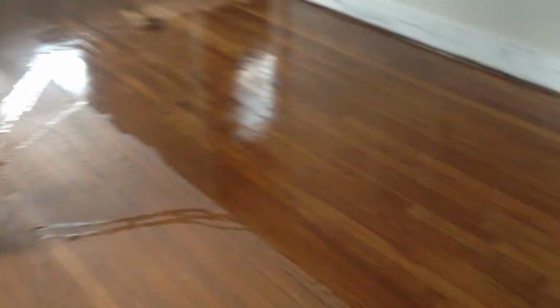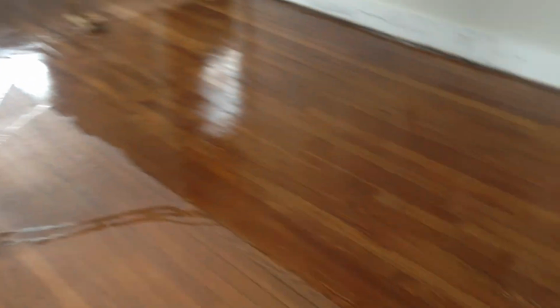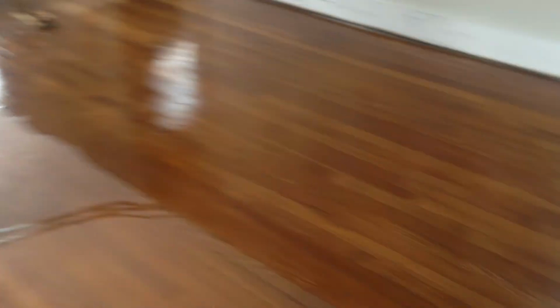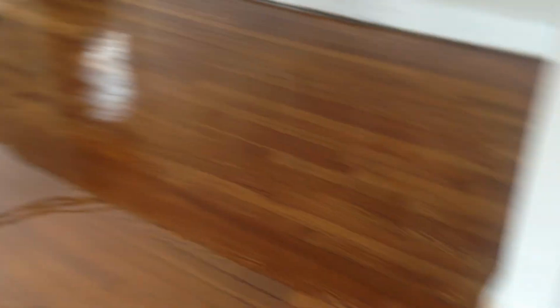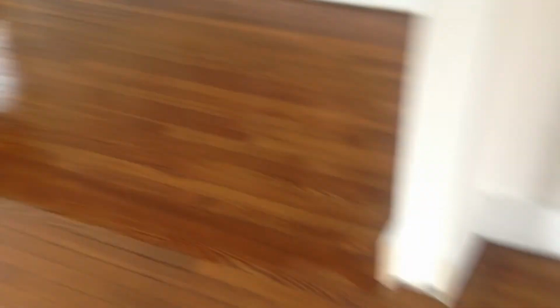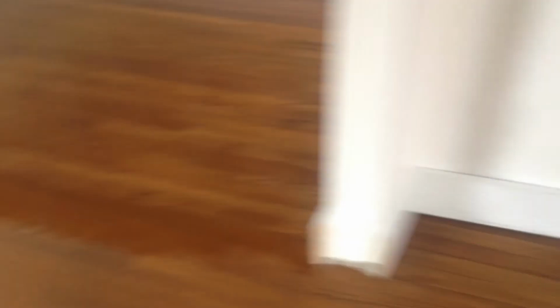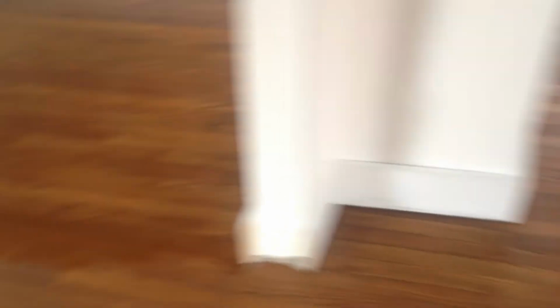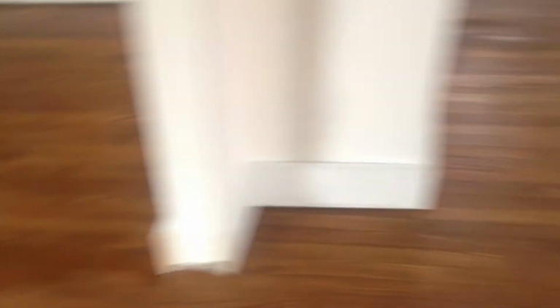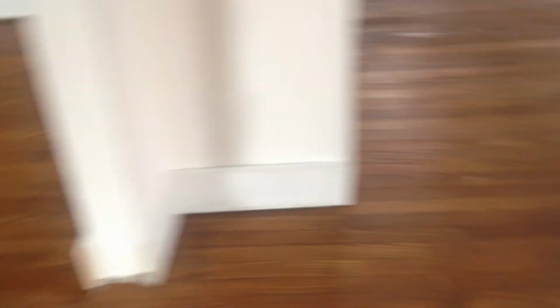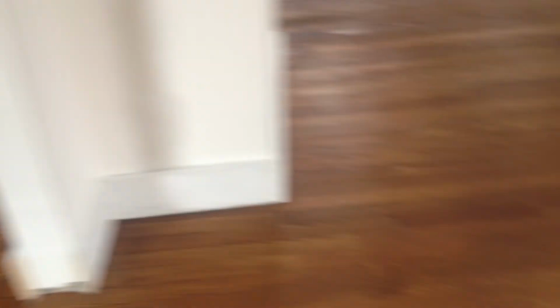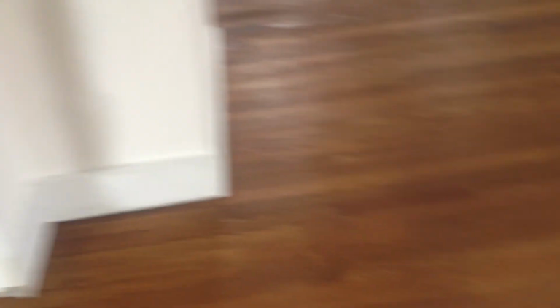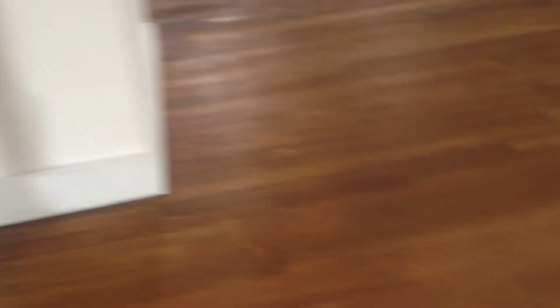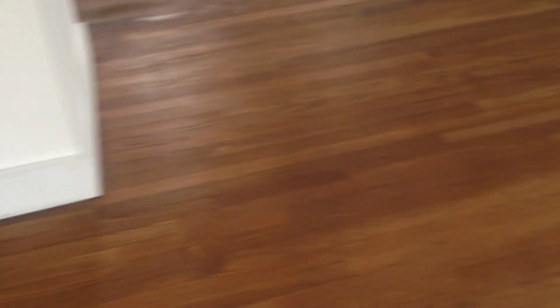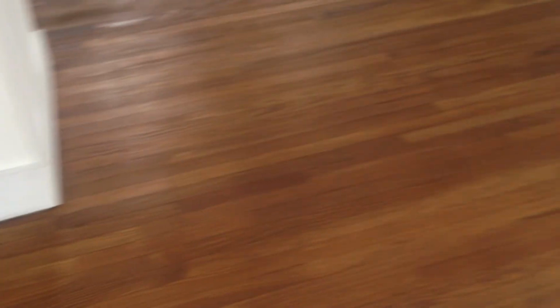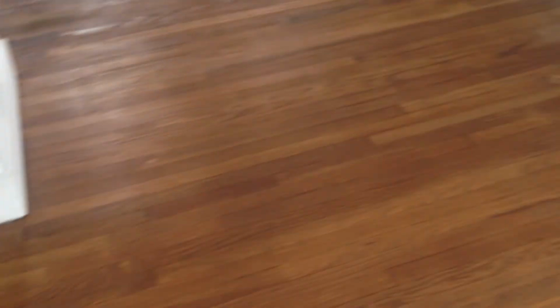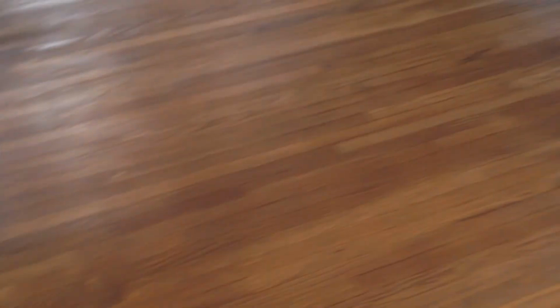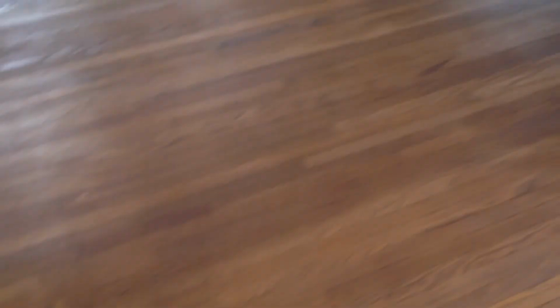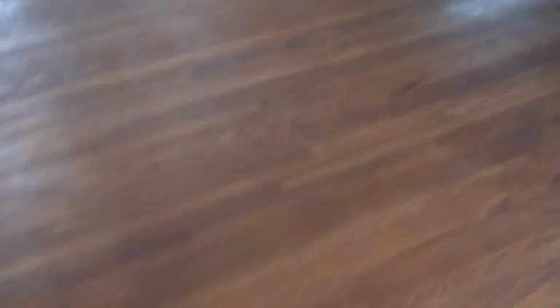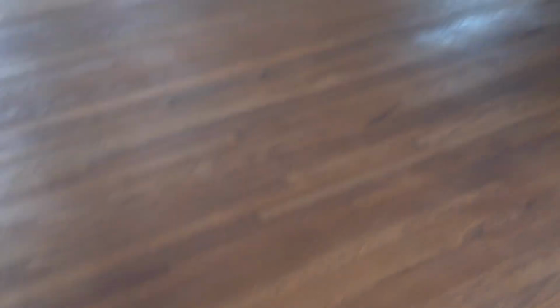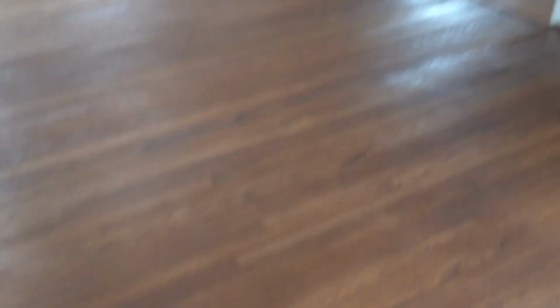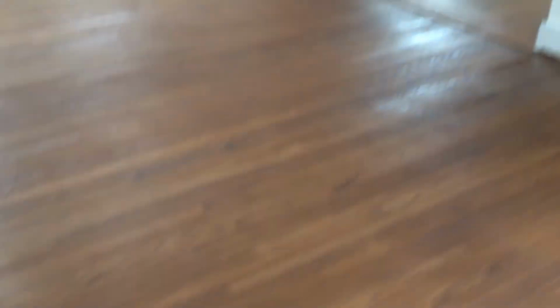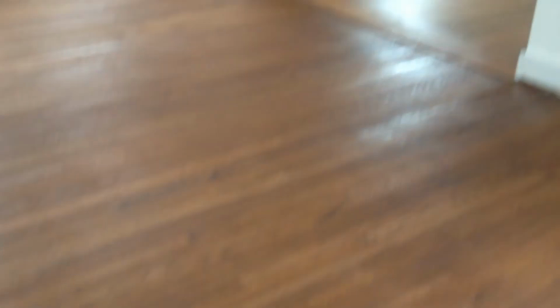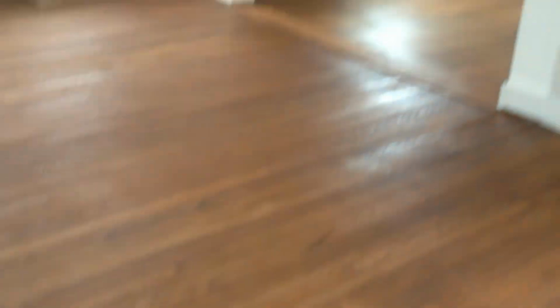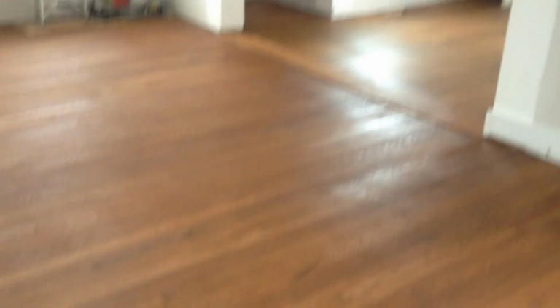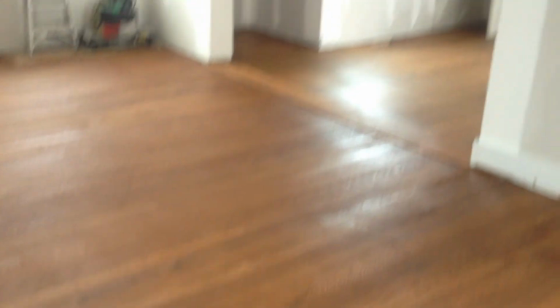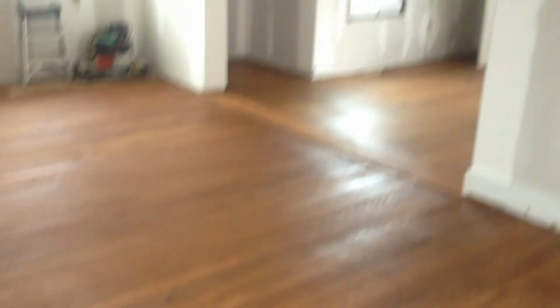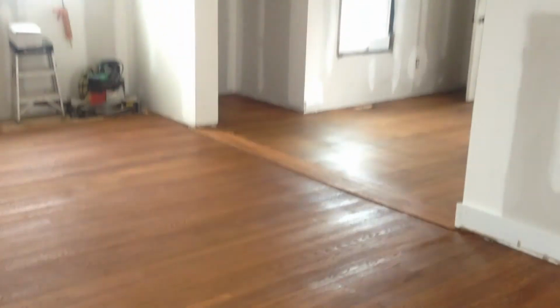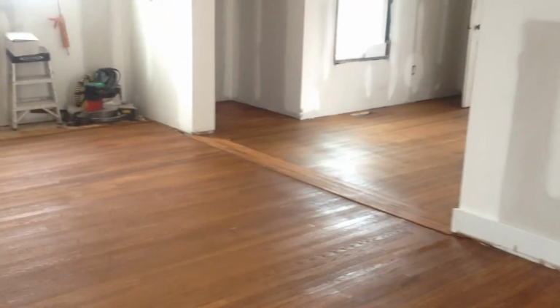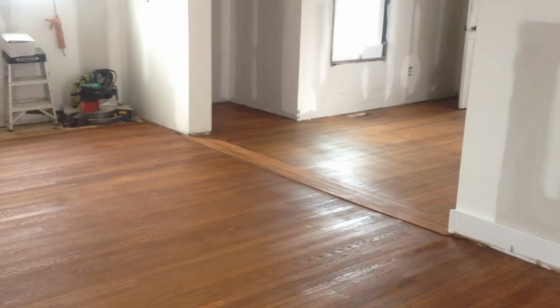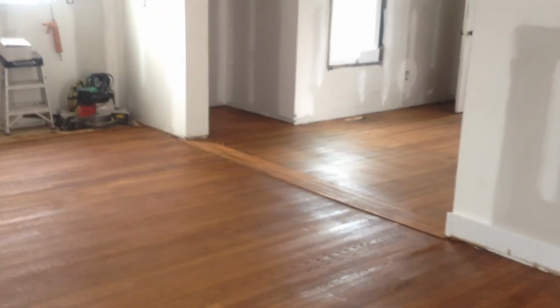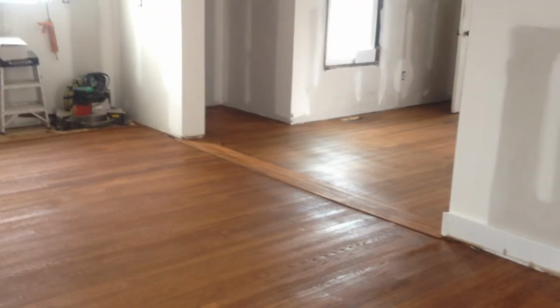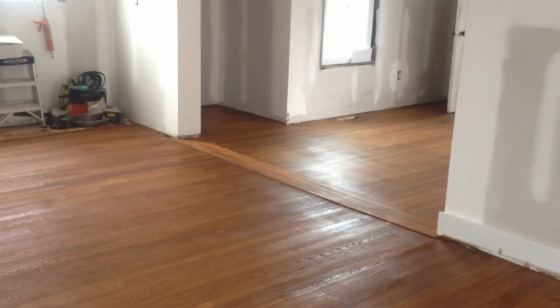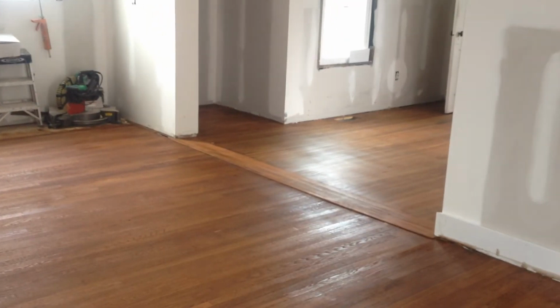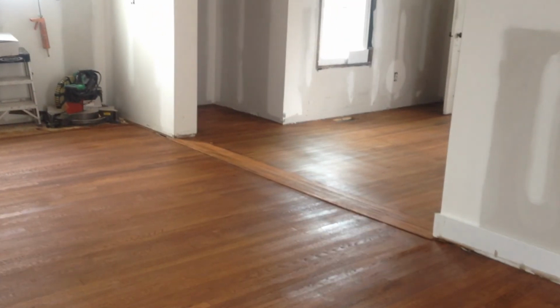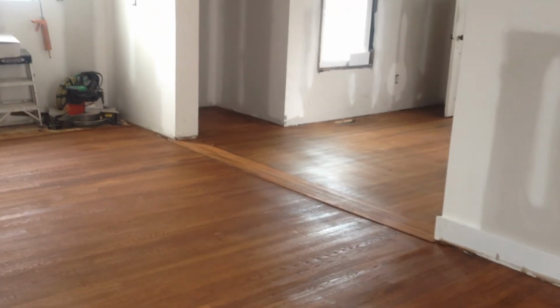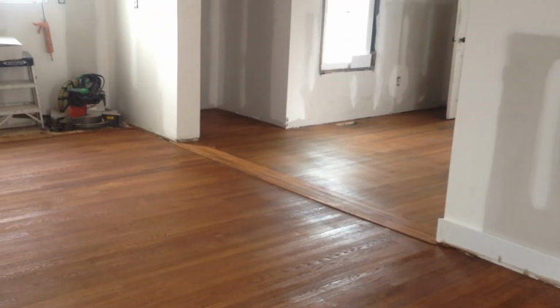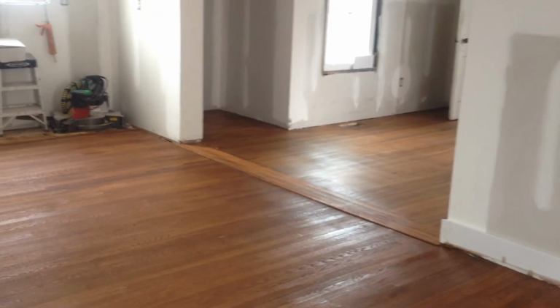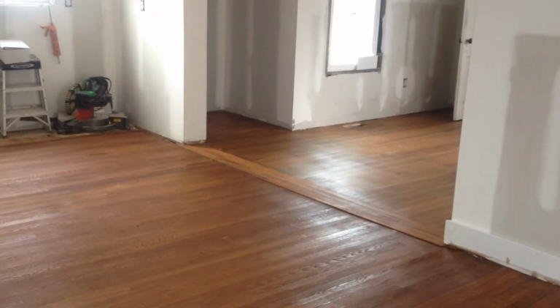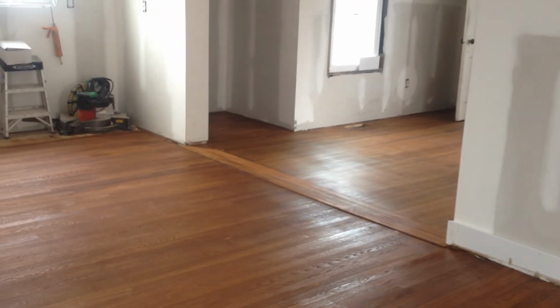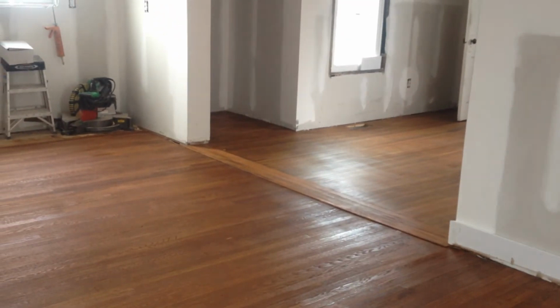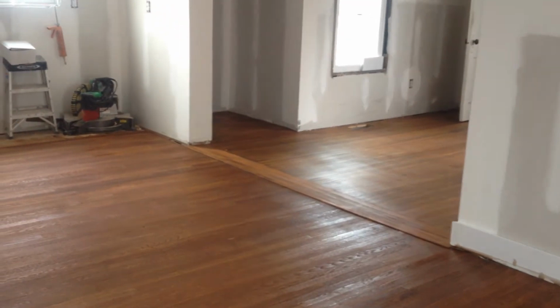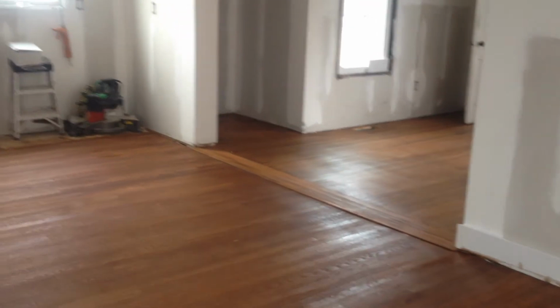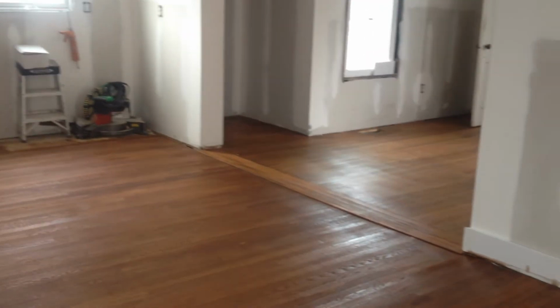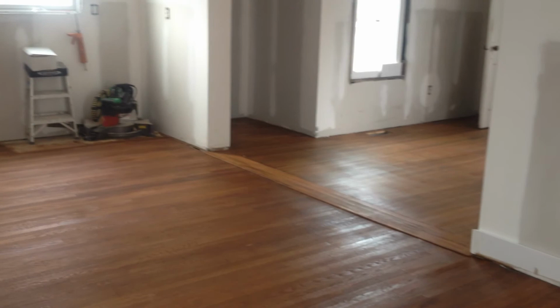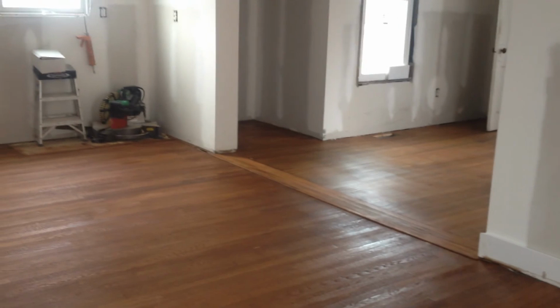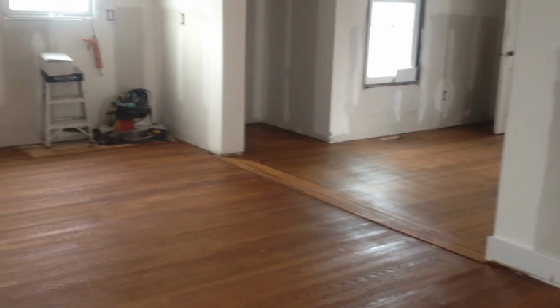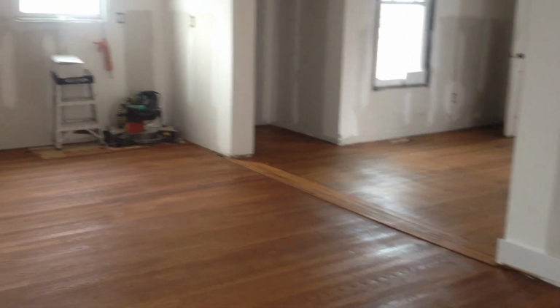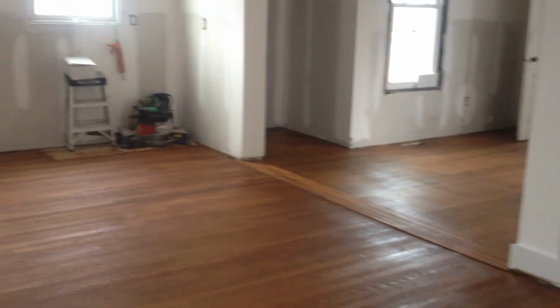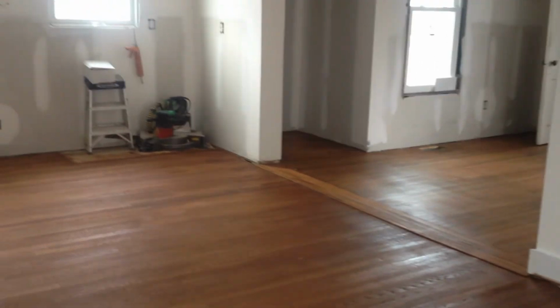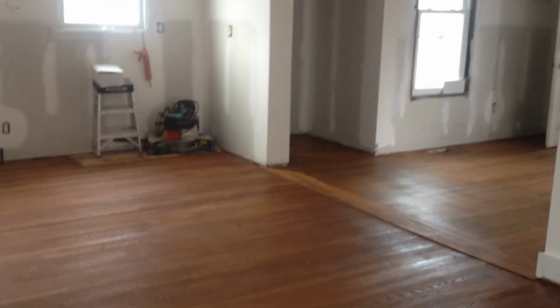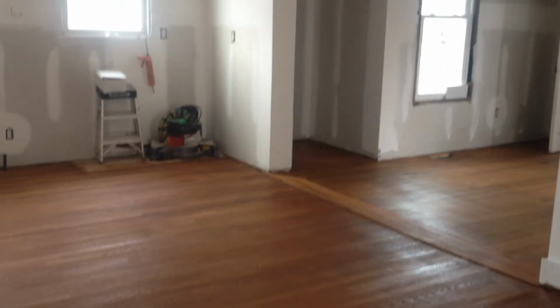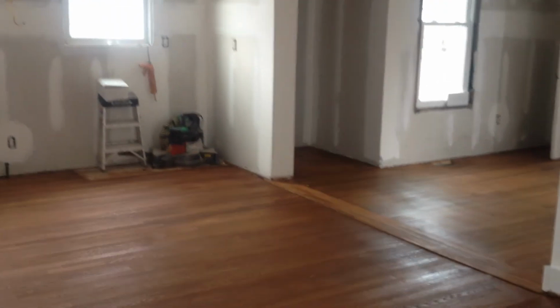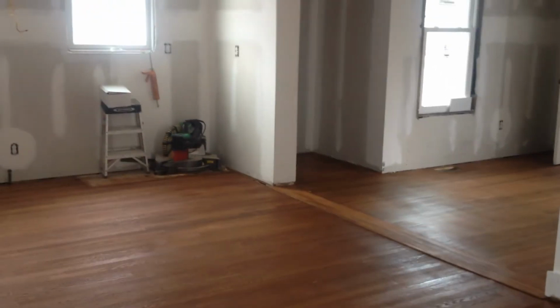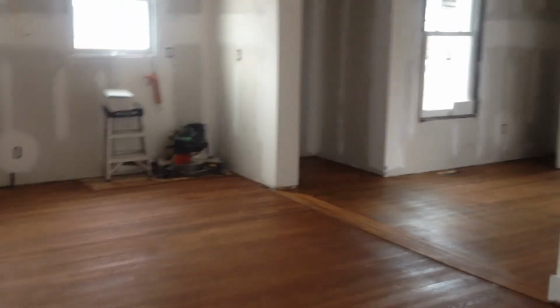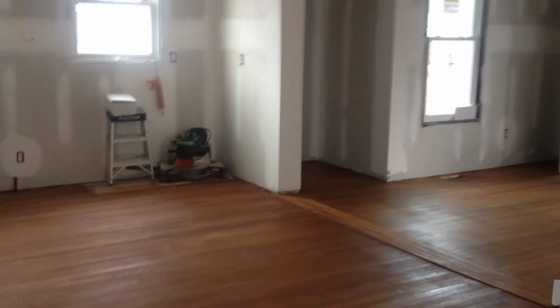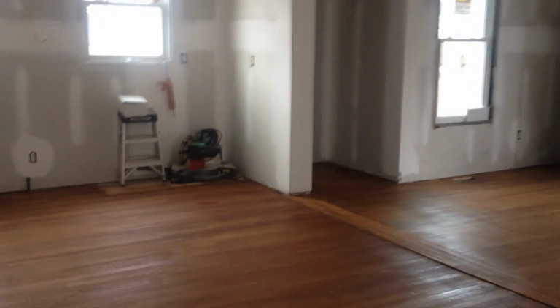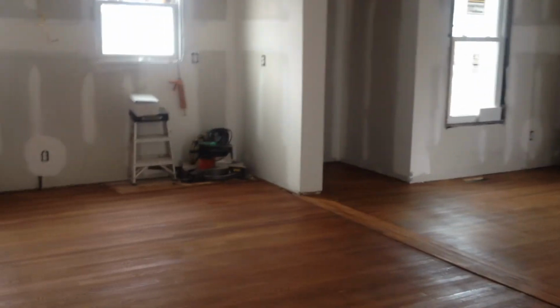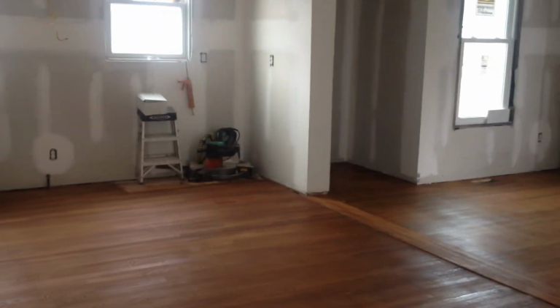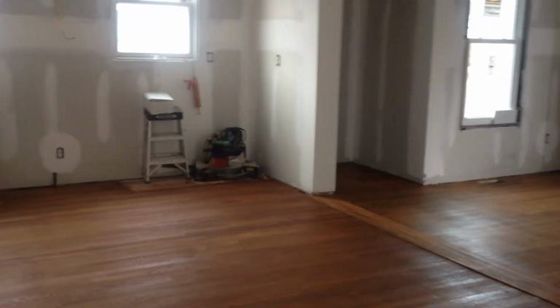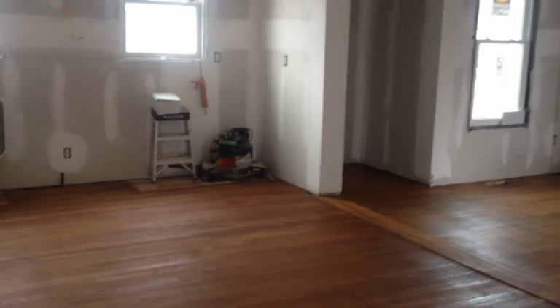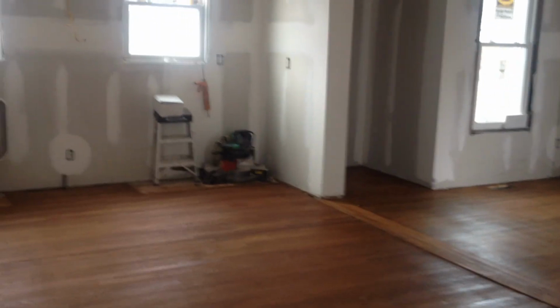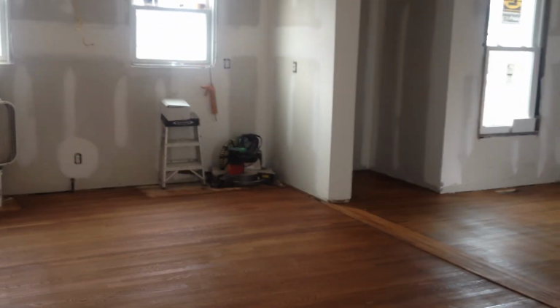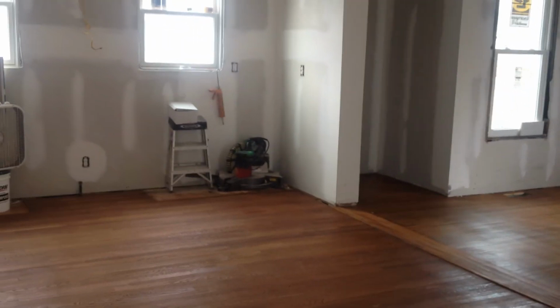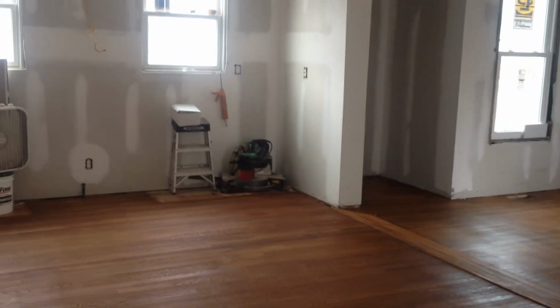These floors are gorgeous. I can't wait to see the finished product on Friday. Take care, see you next video. Bye.